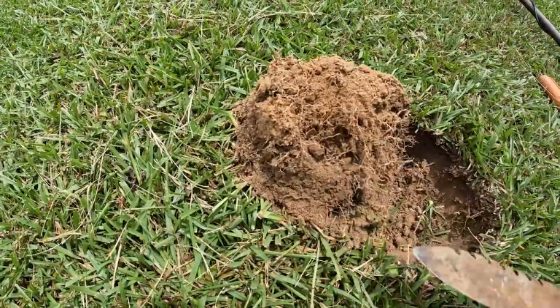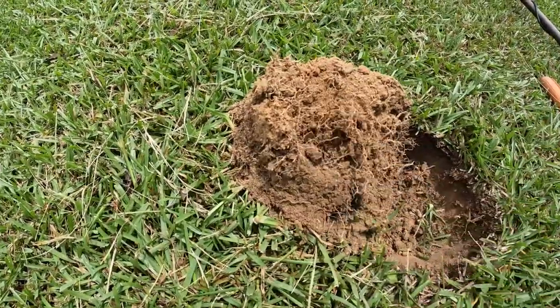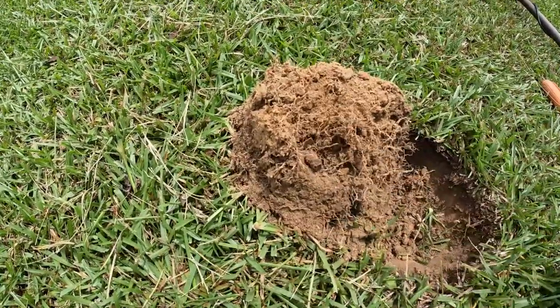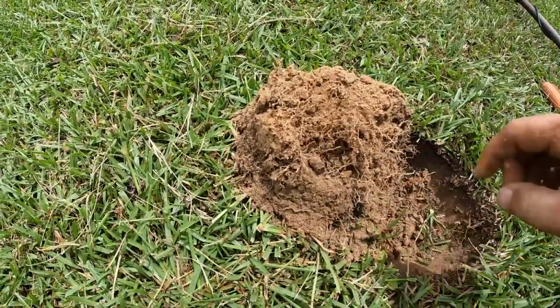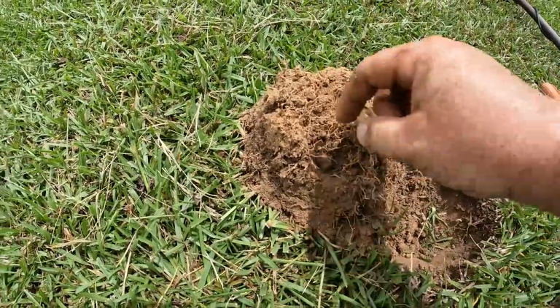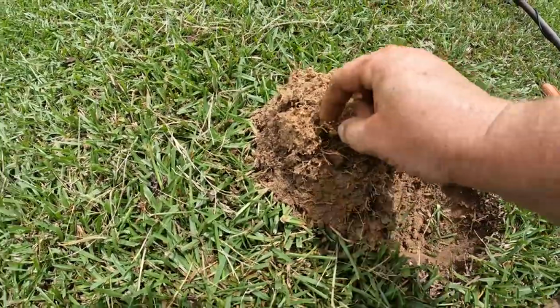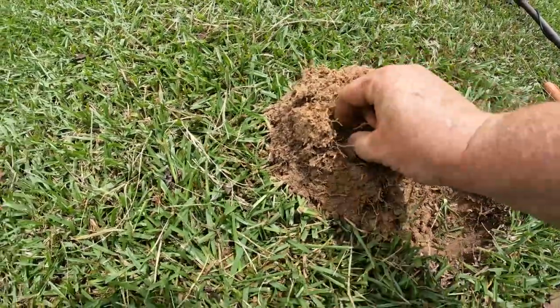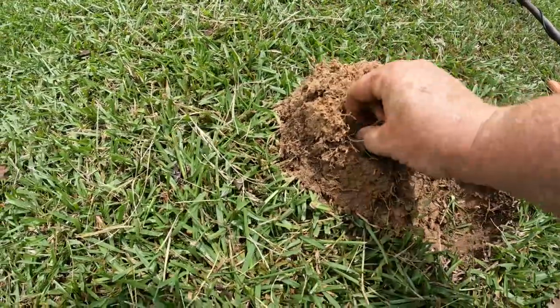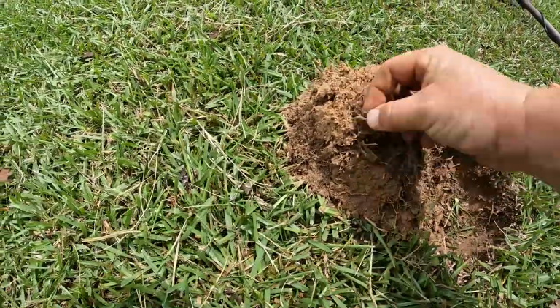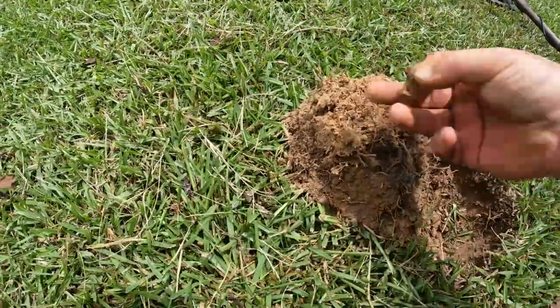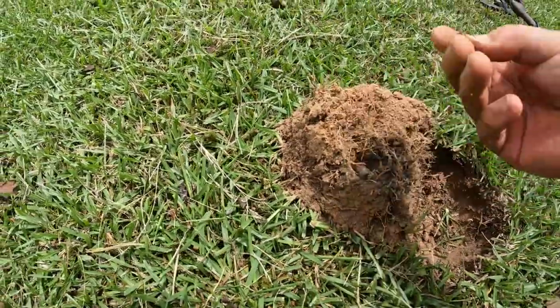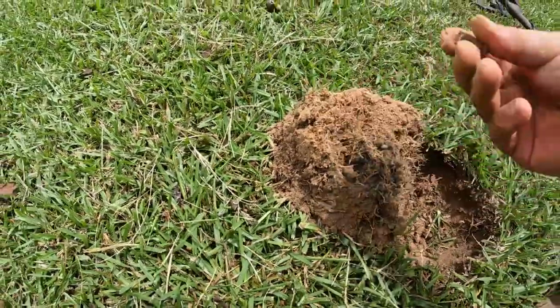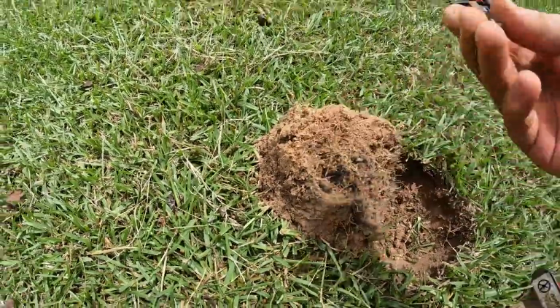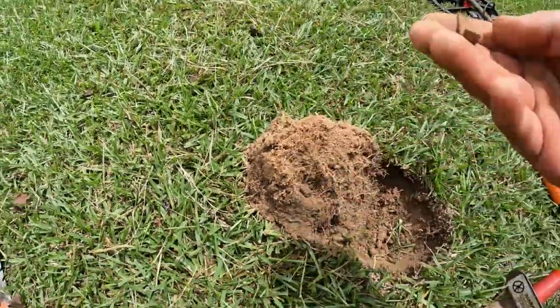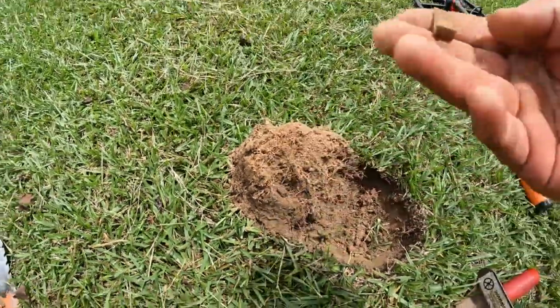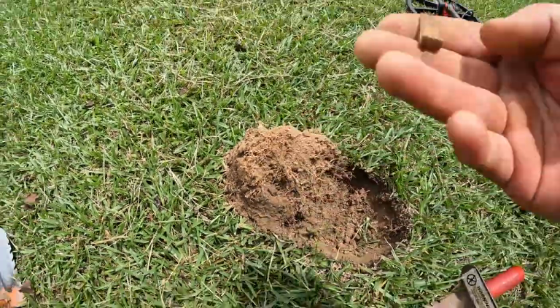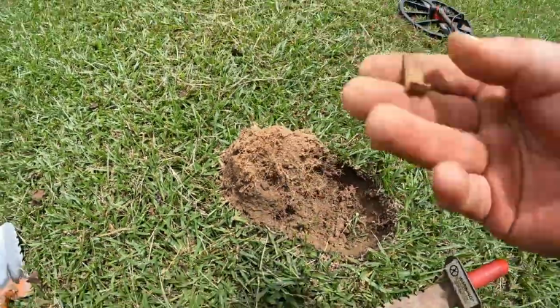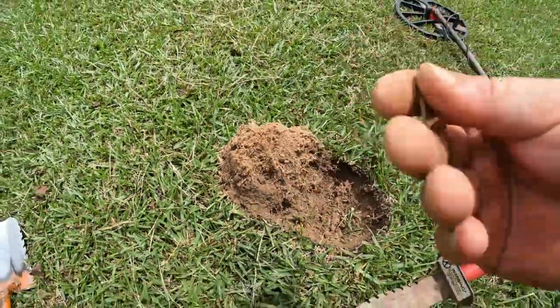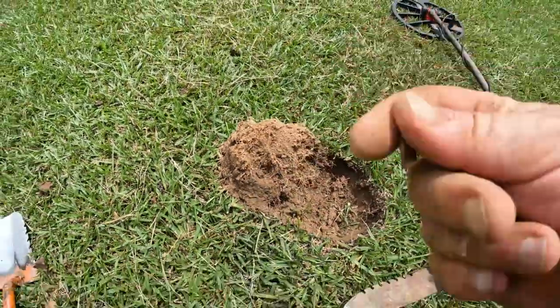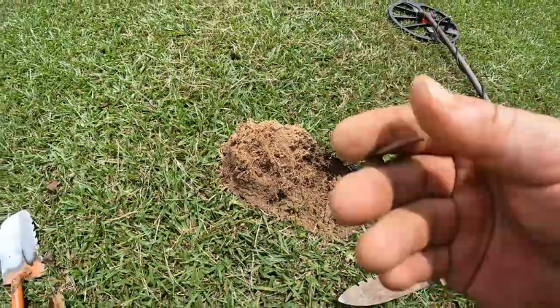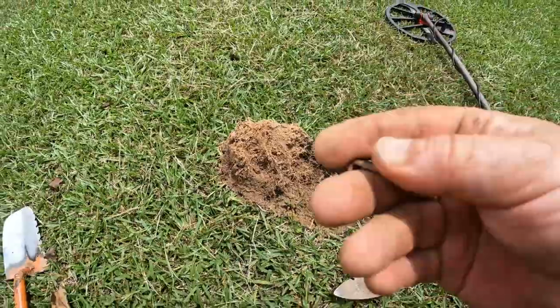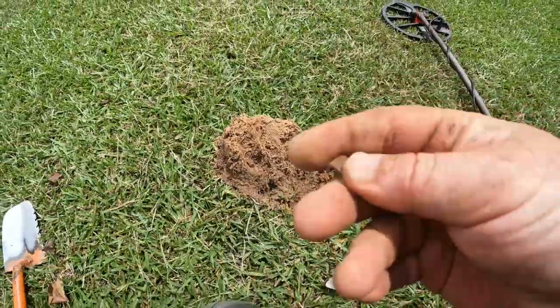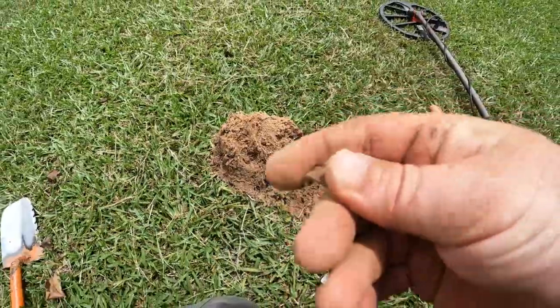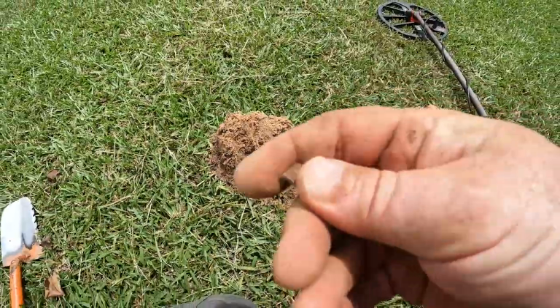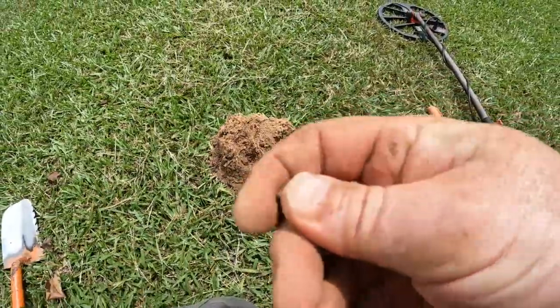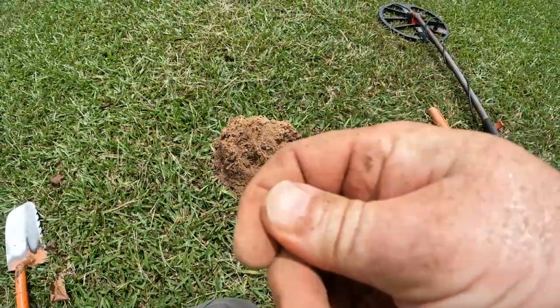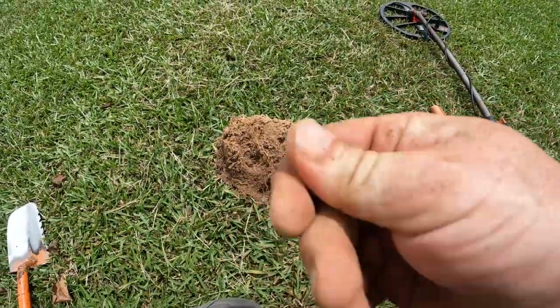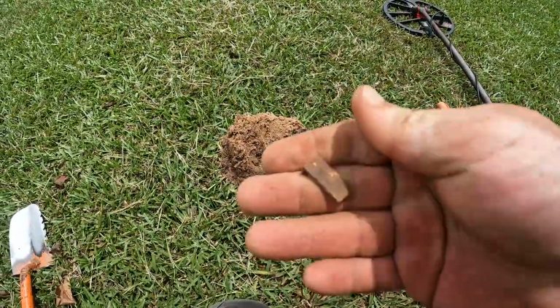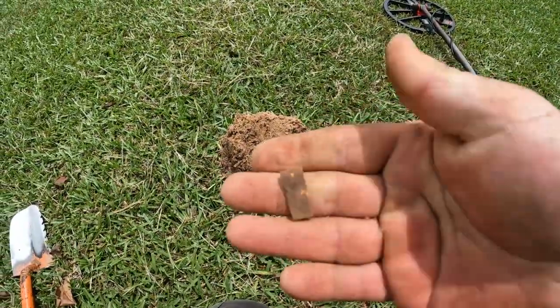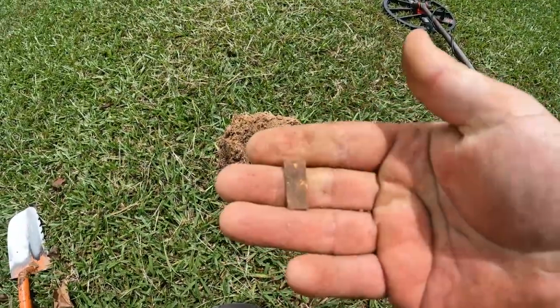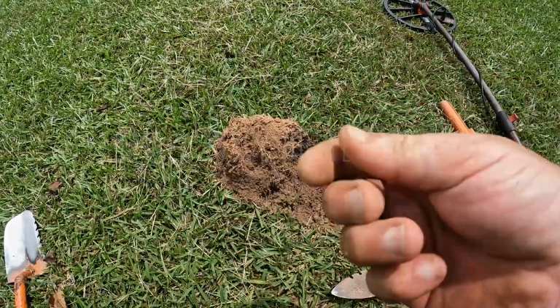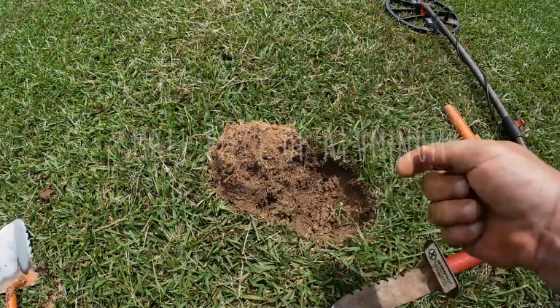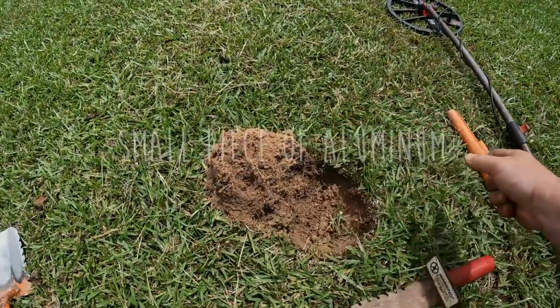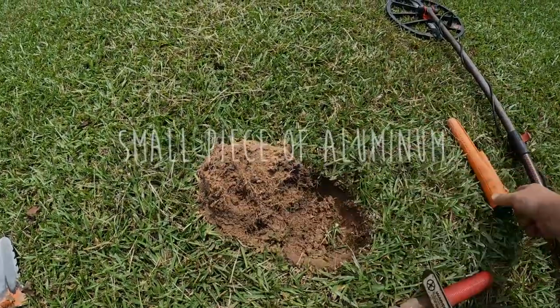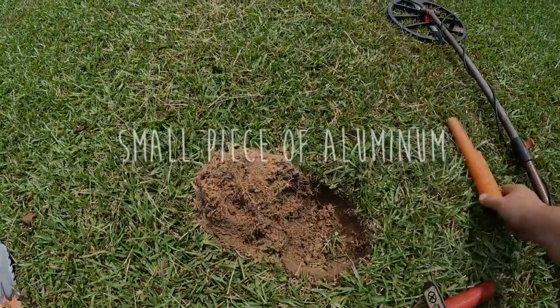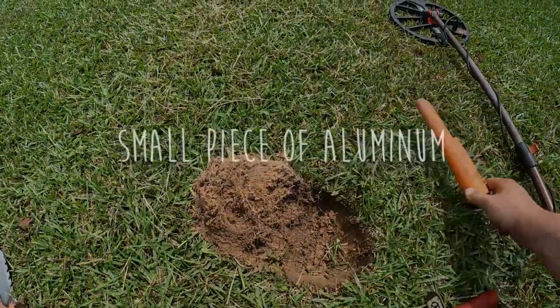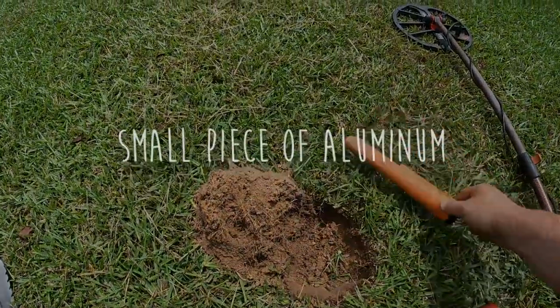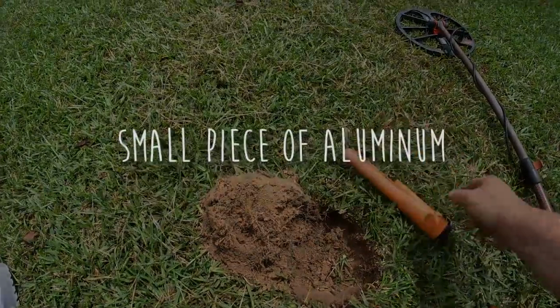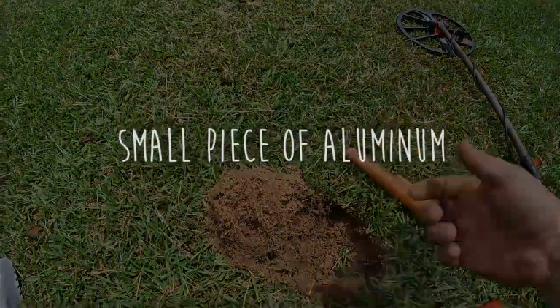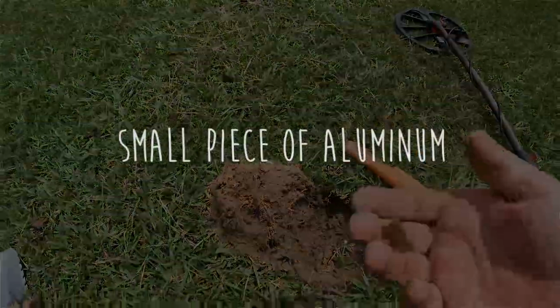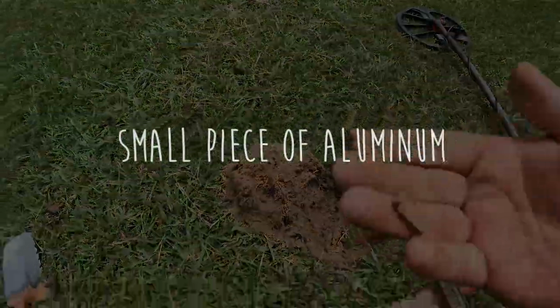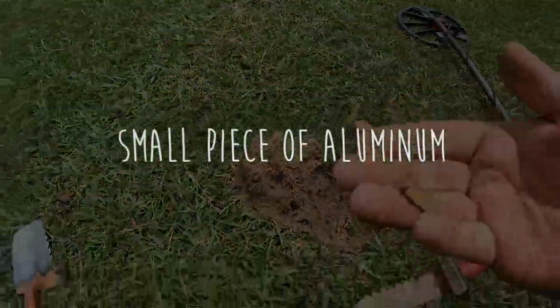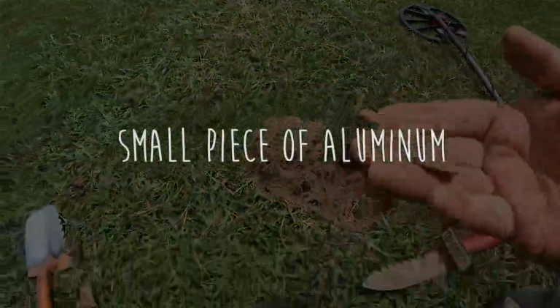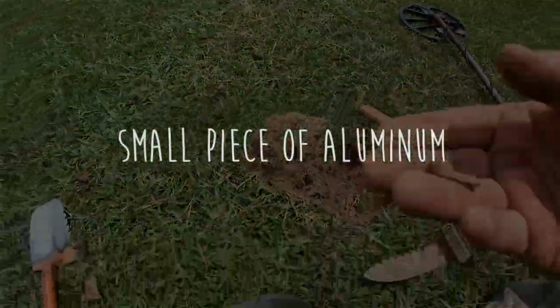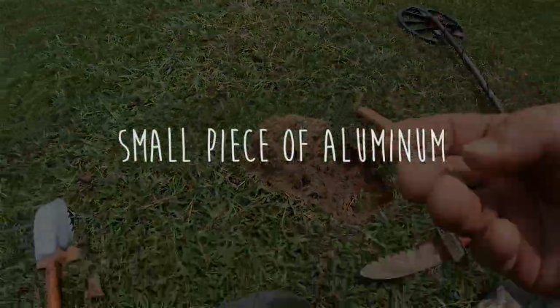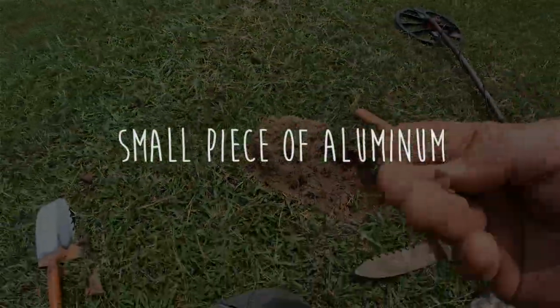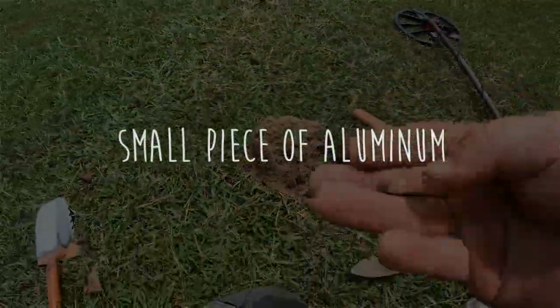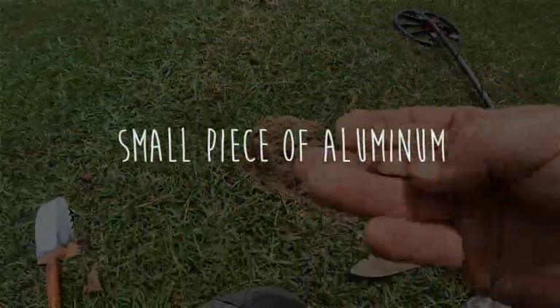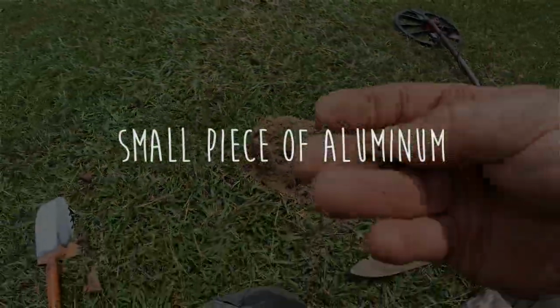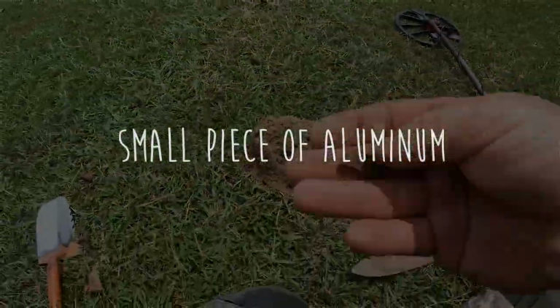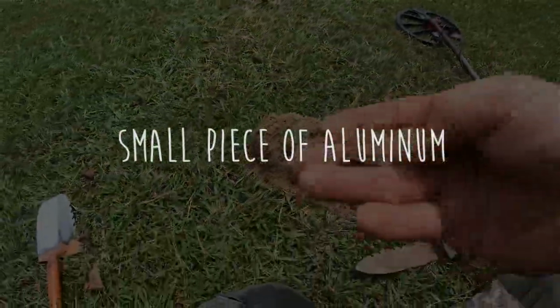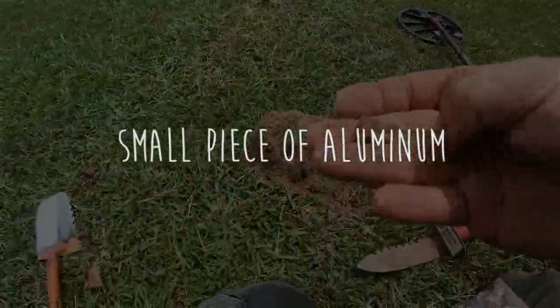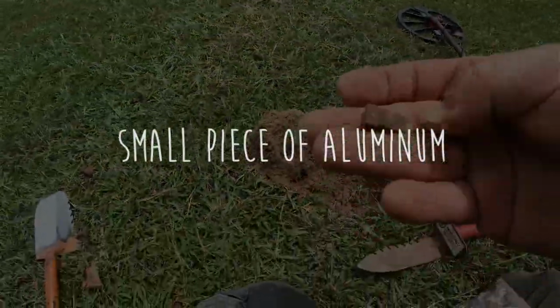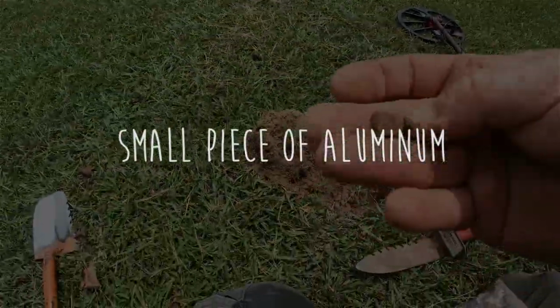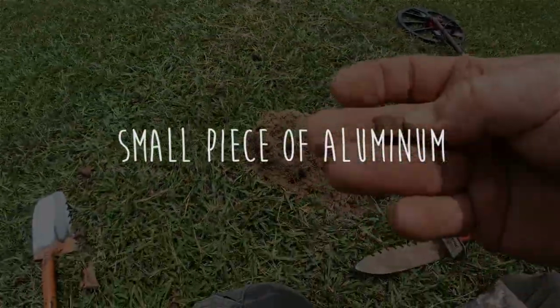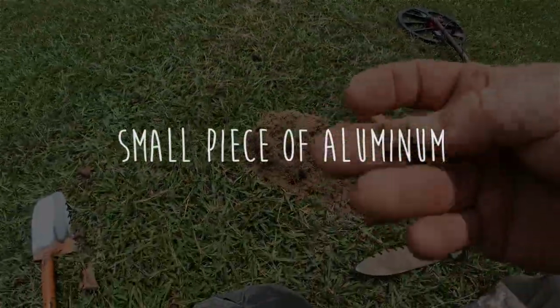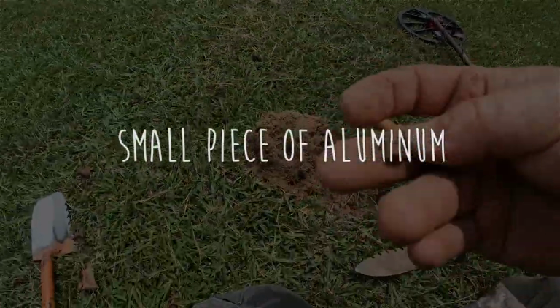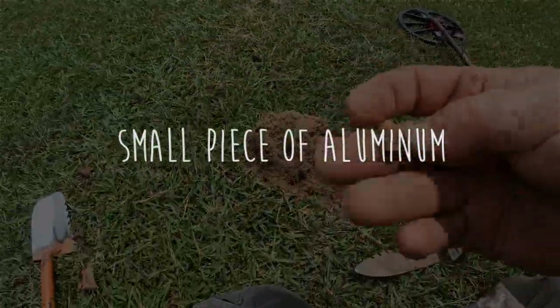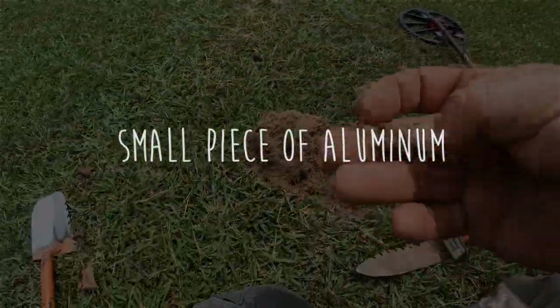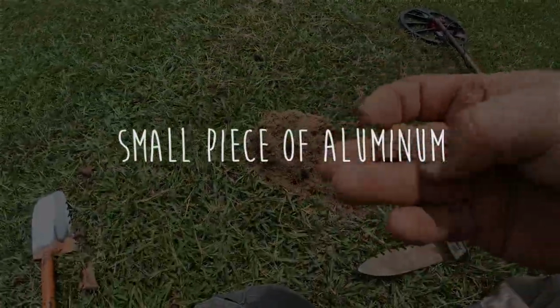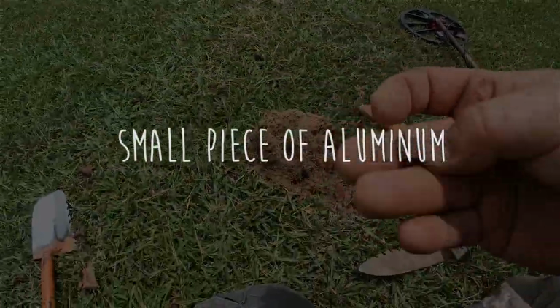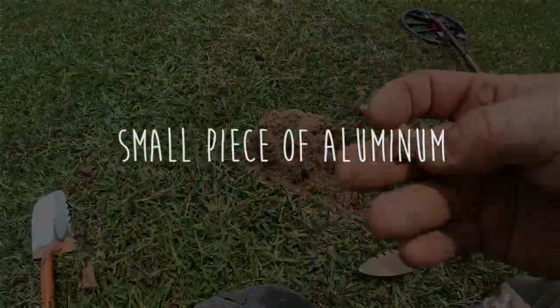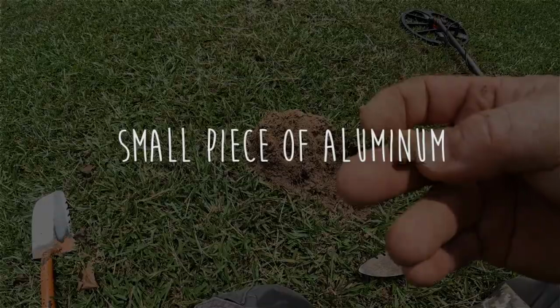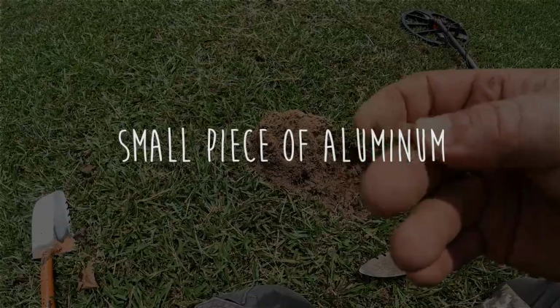There it is — whatever that is. Small piece of aluminum. So that's why it was giving a high number.